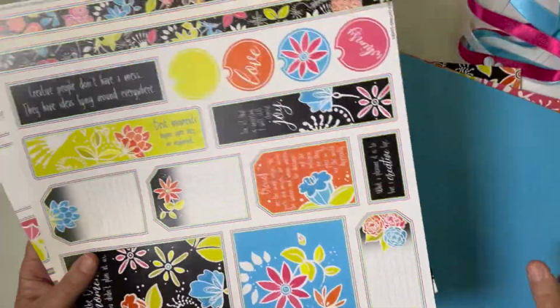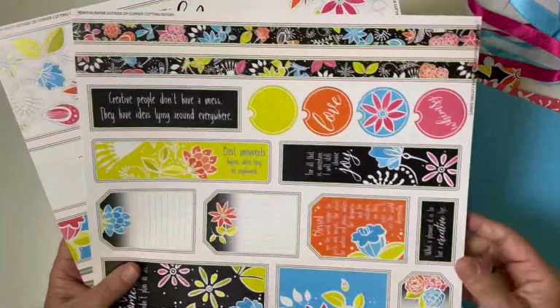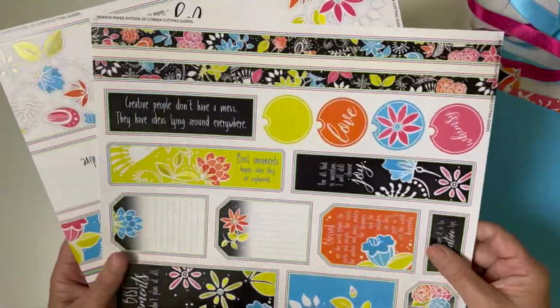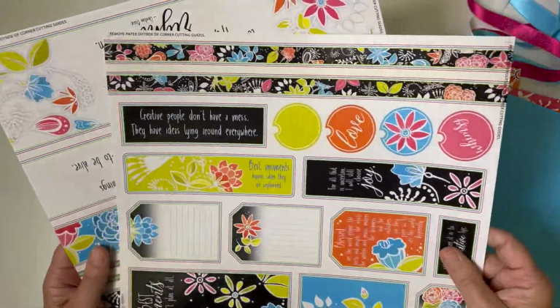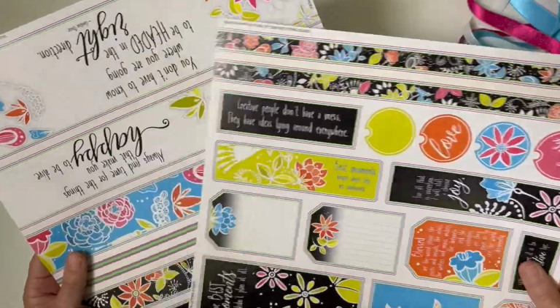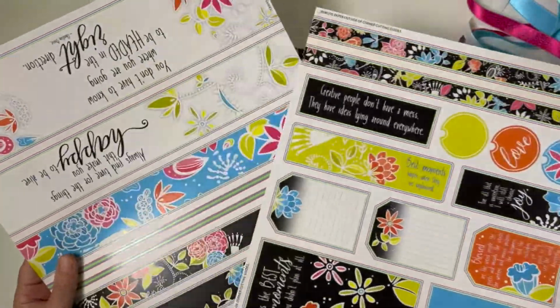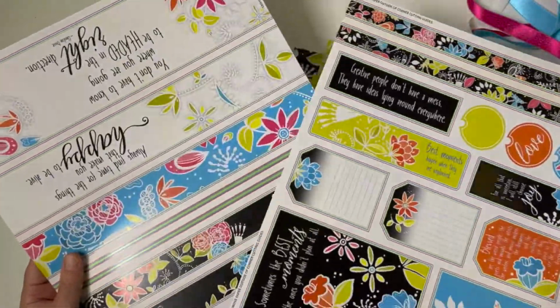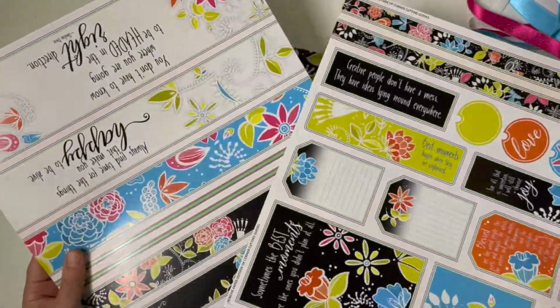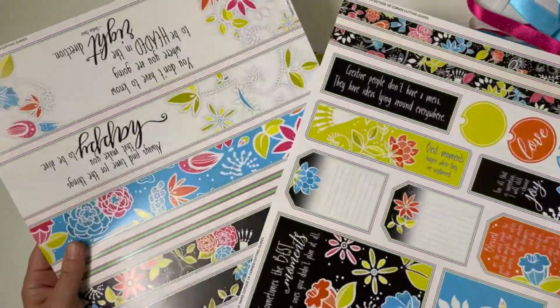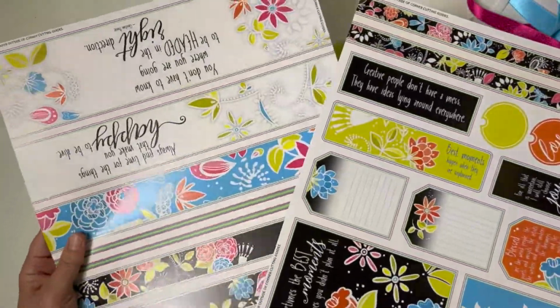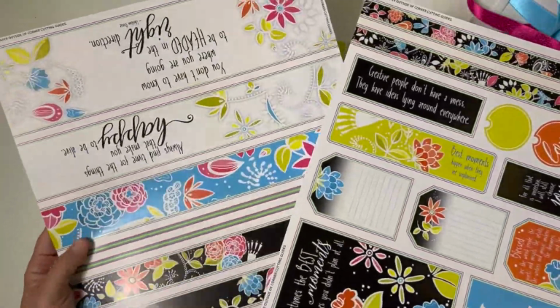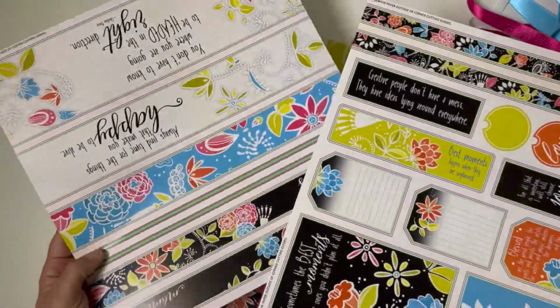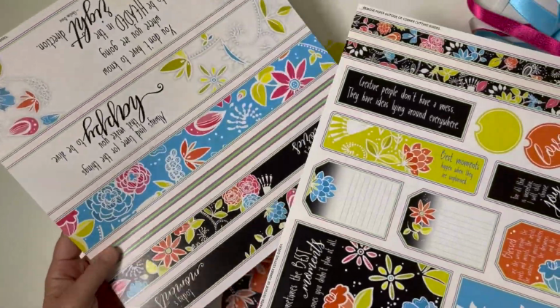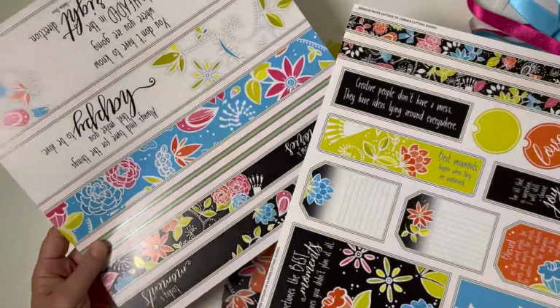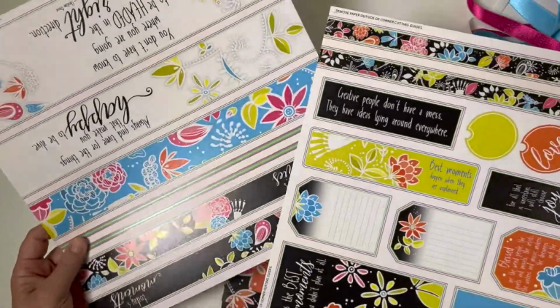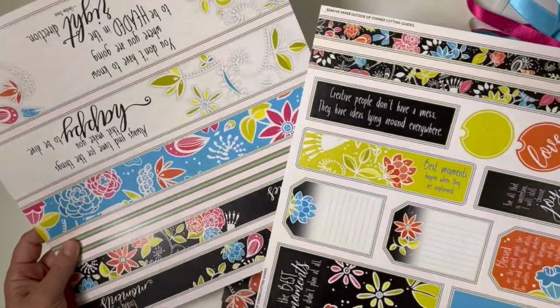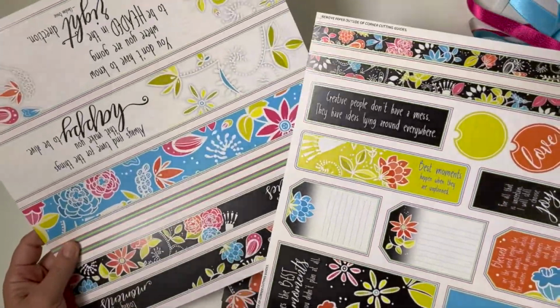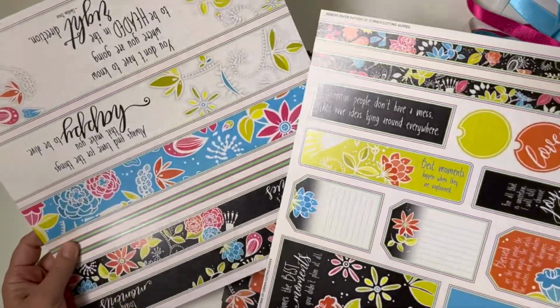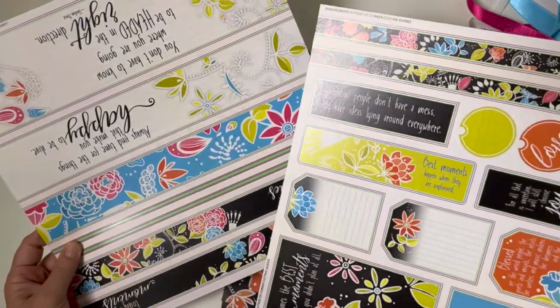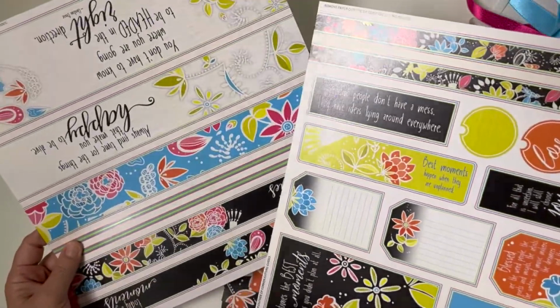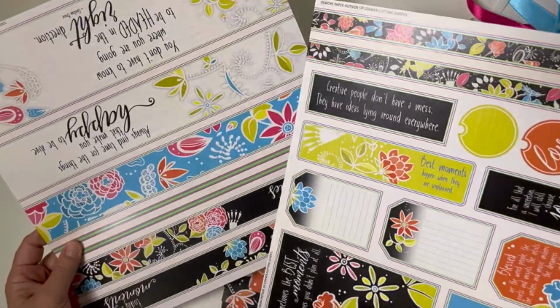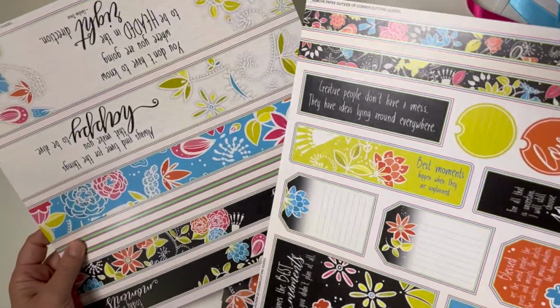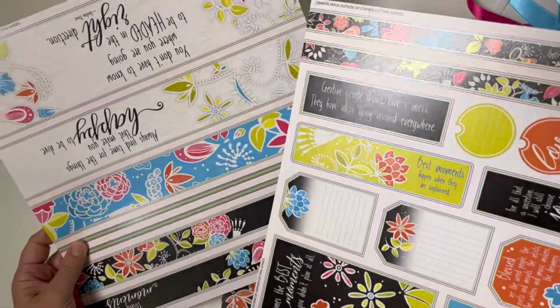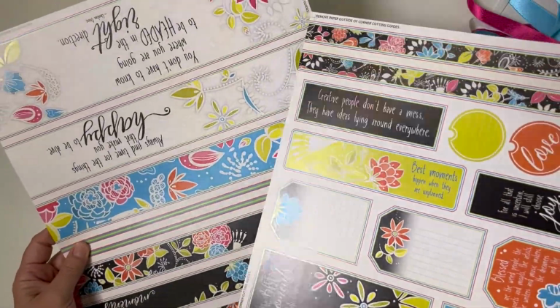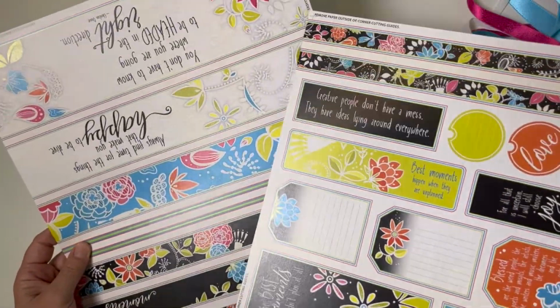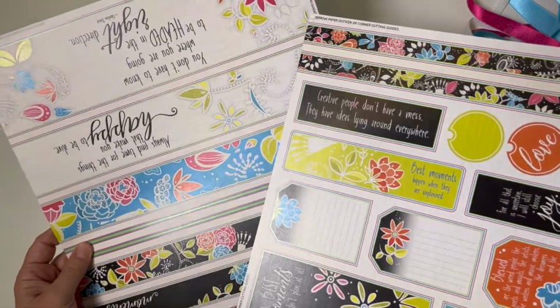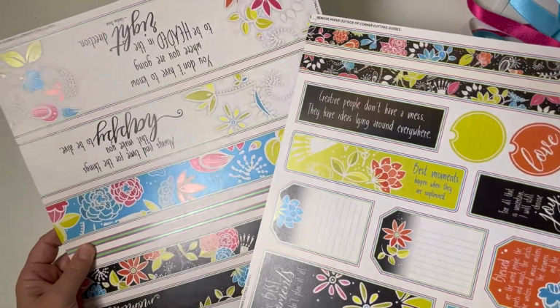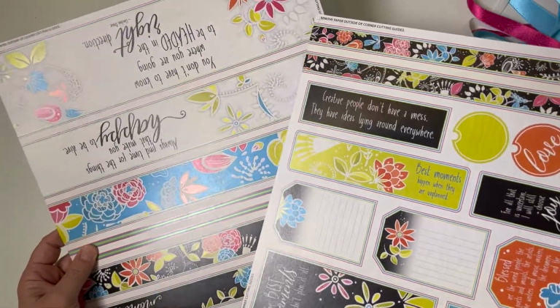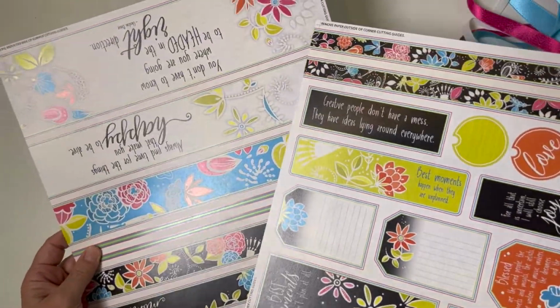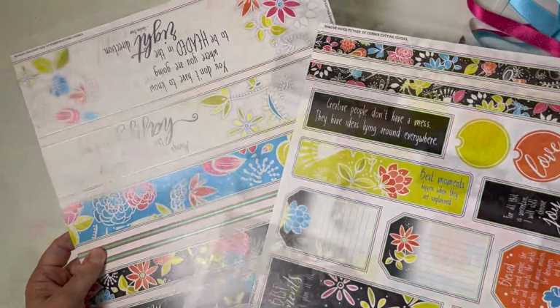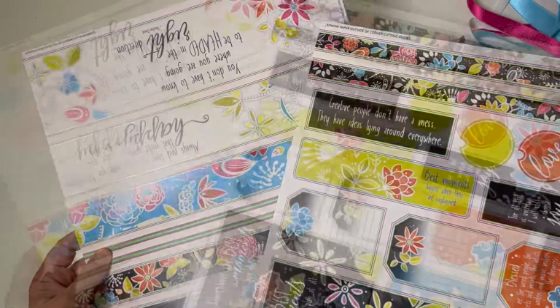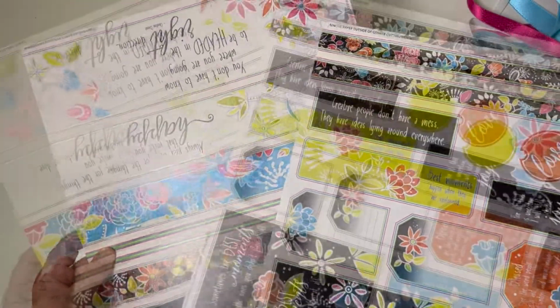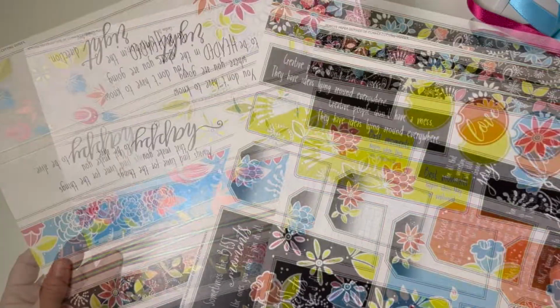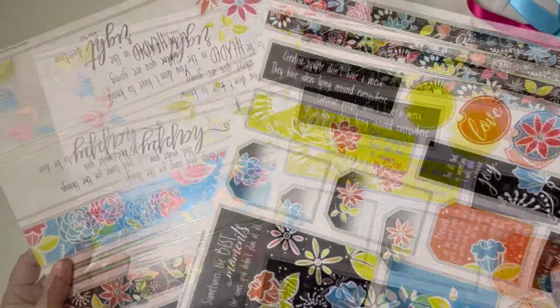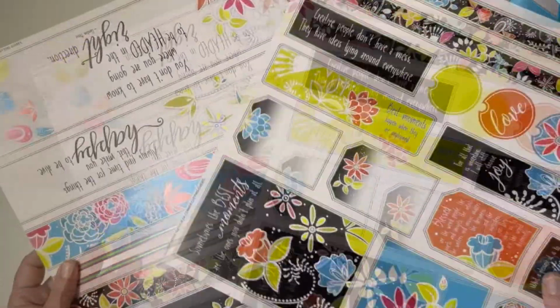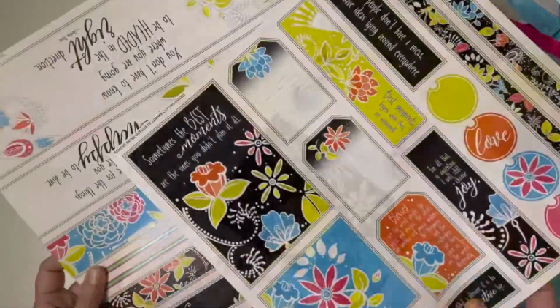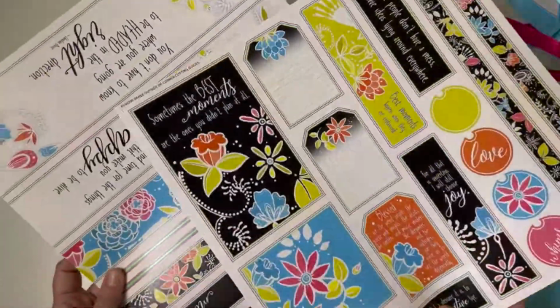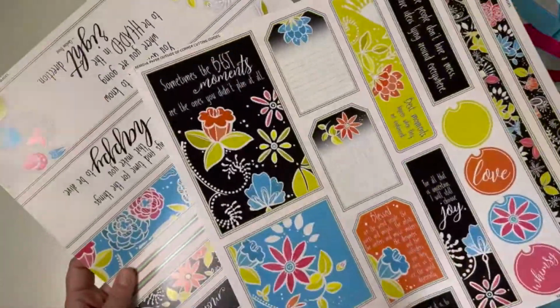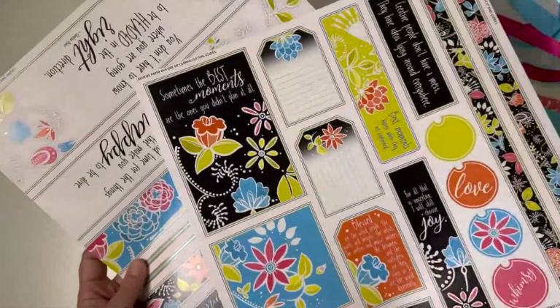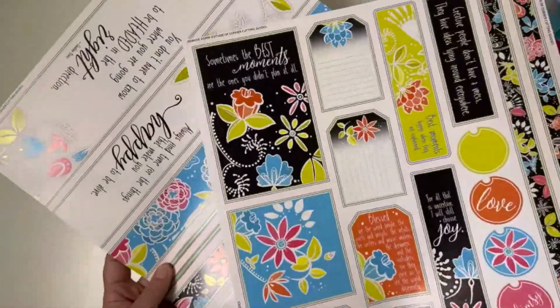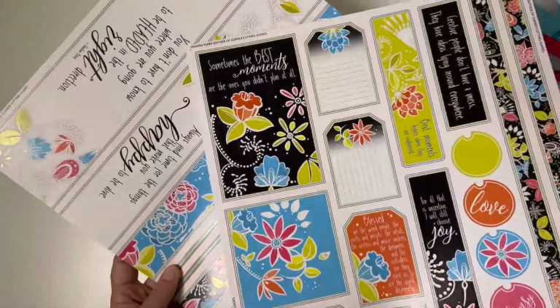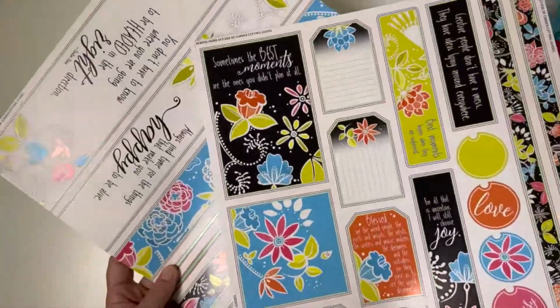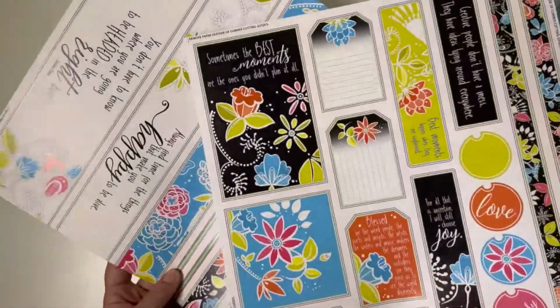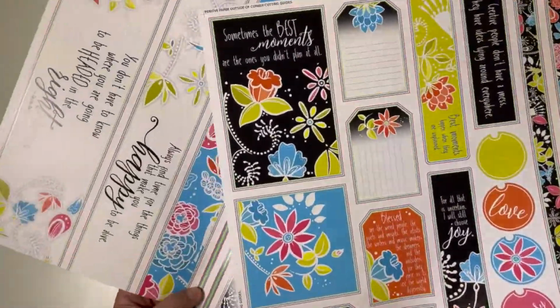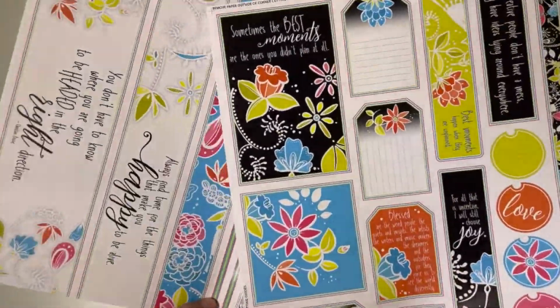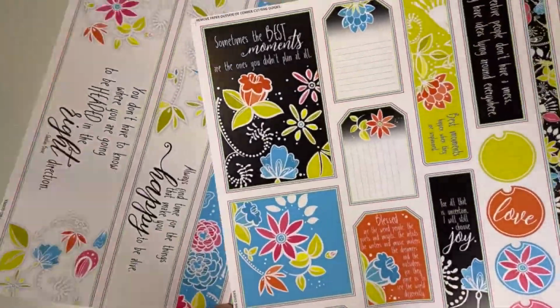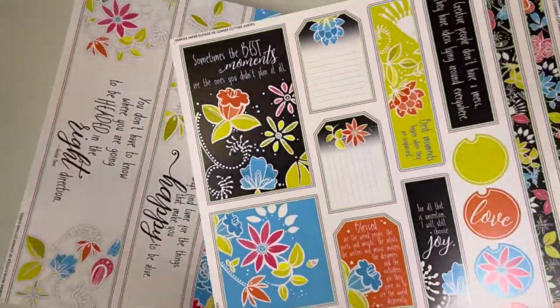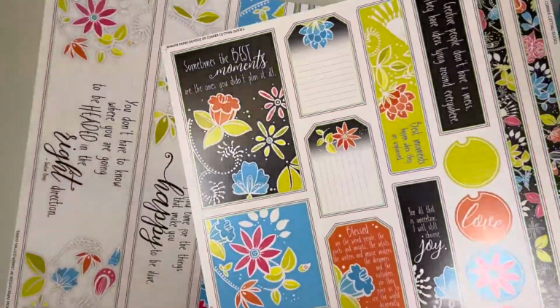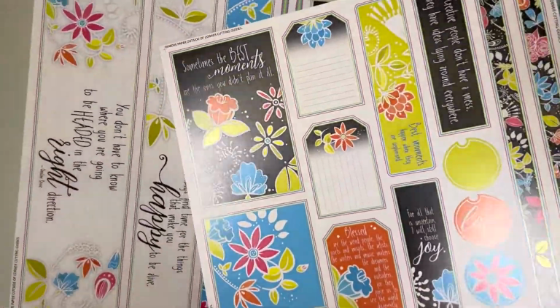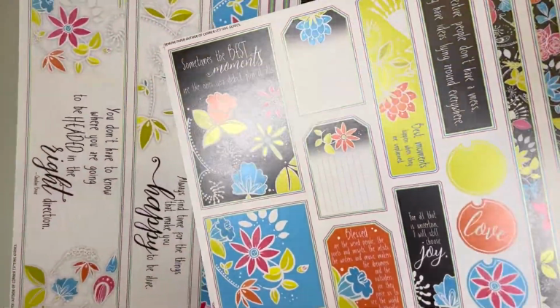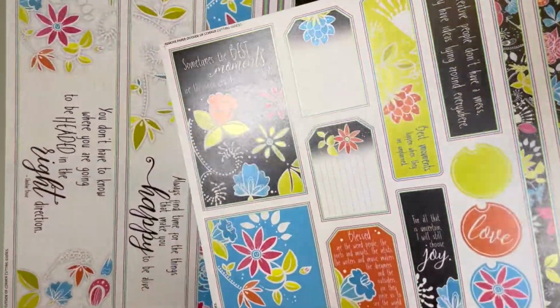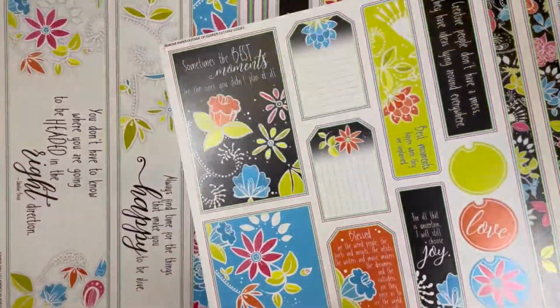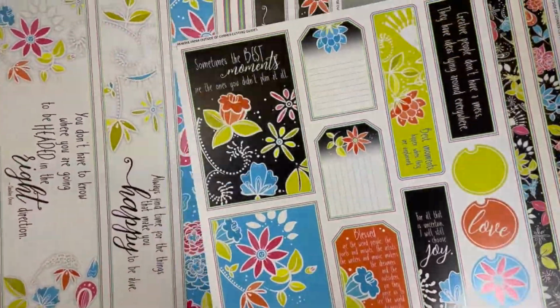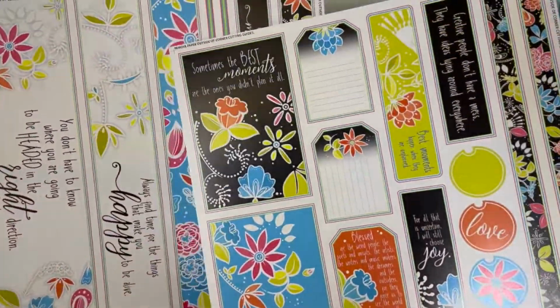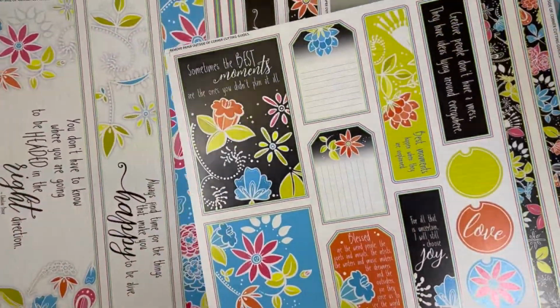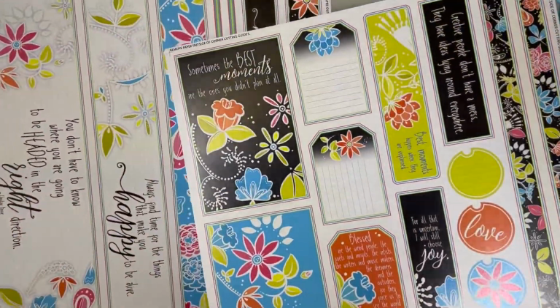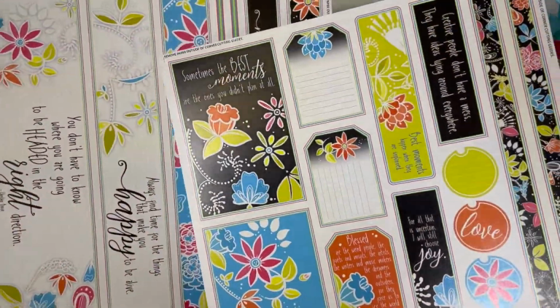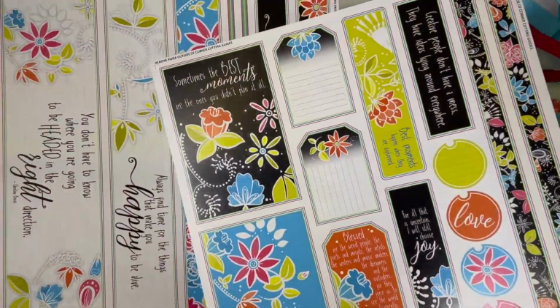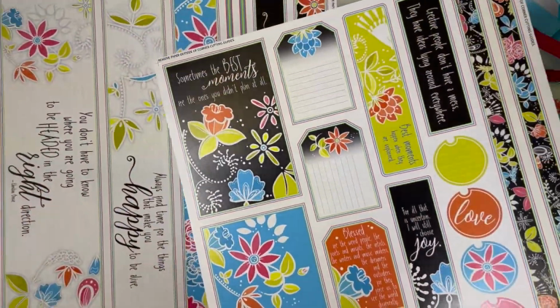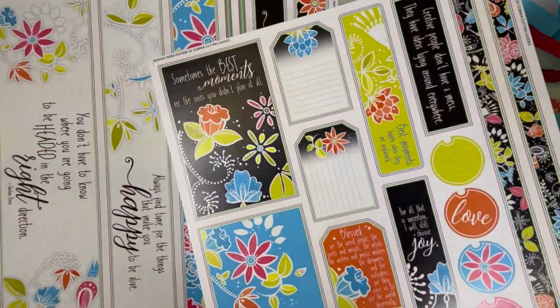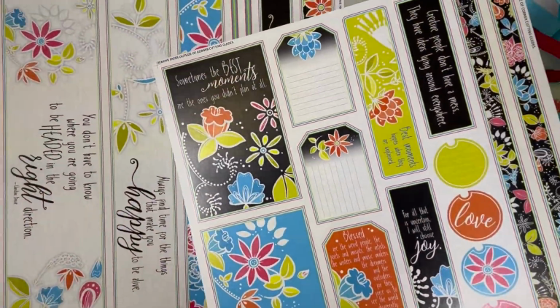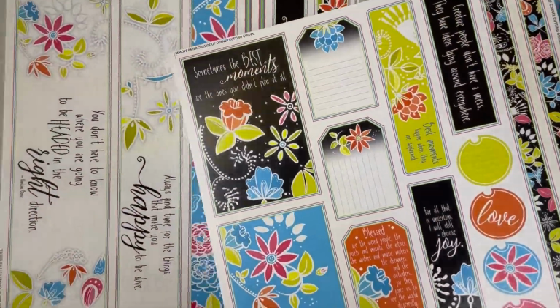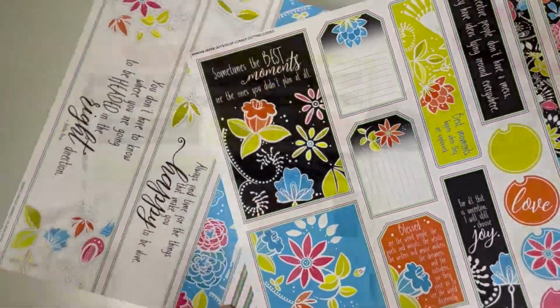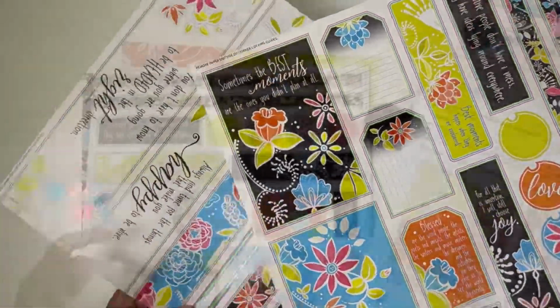To finish things off, we're including two sheets of cut-aparts. These include border strips, captions, and journaling prompts as well.